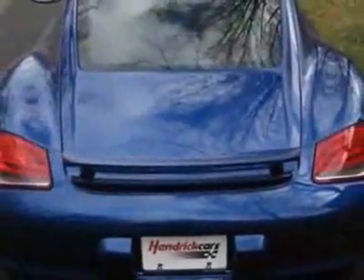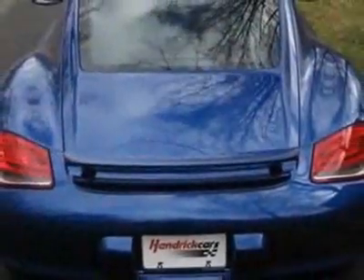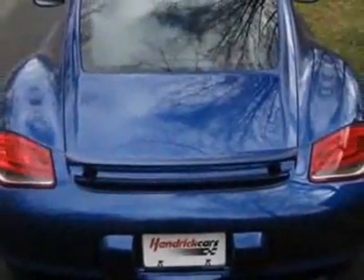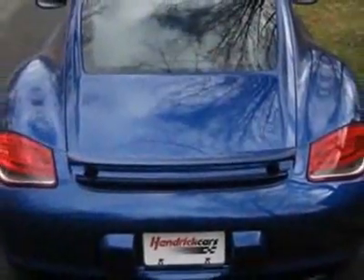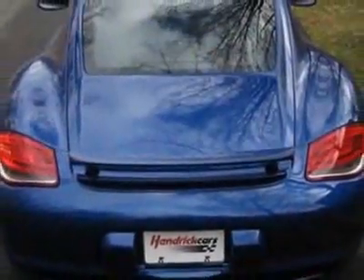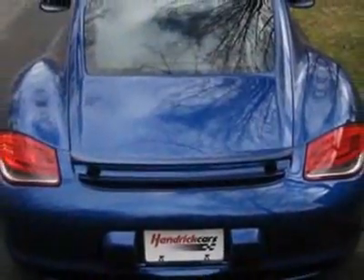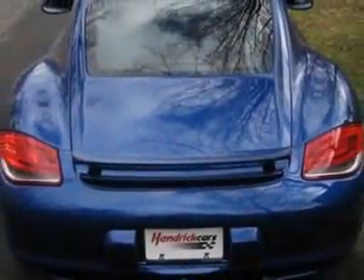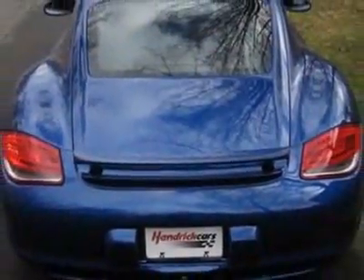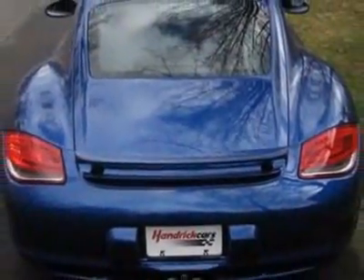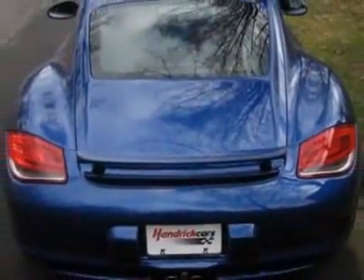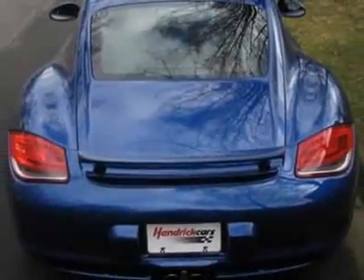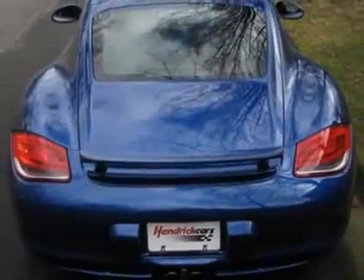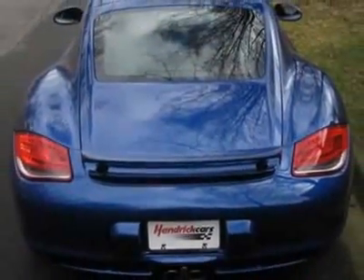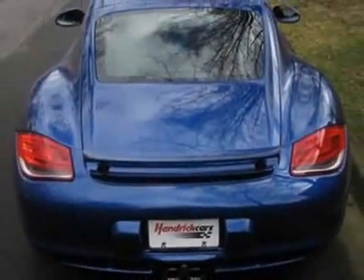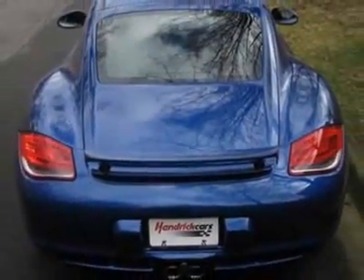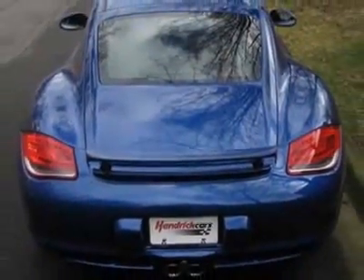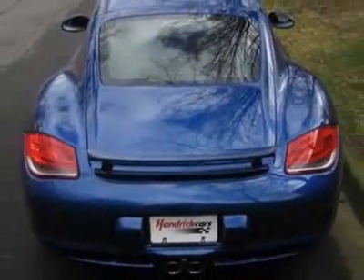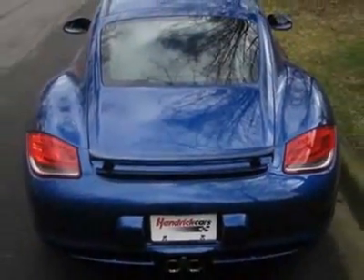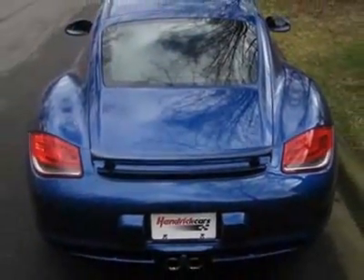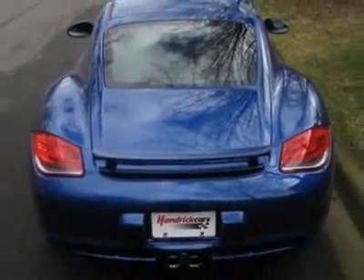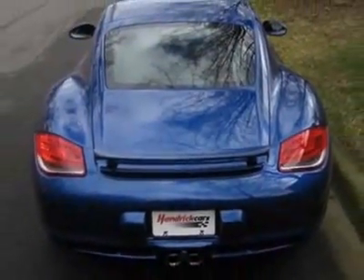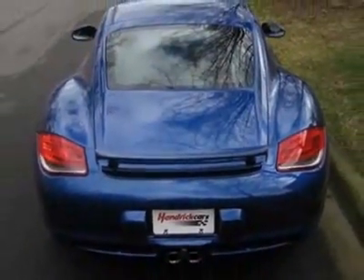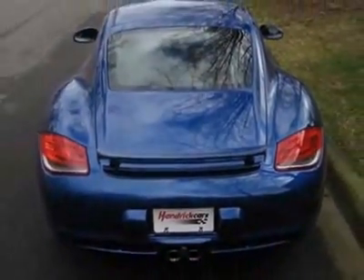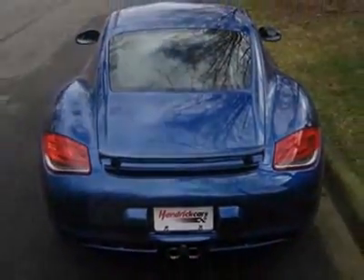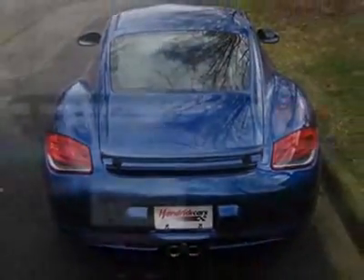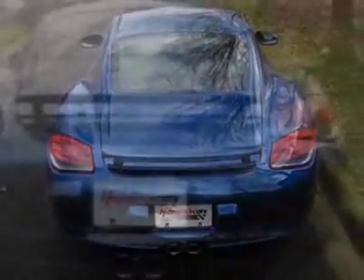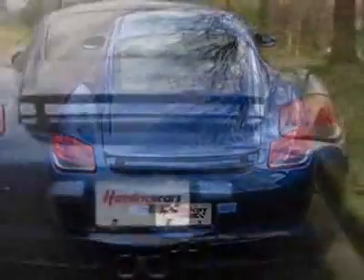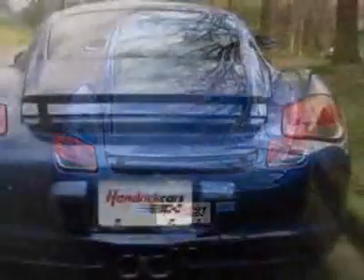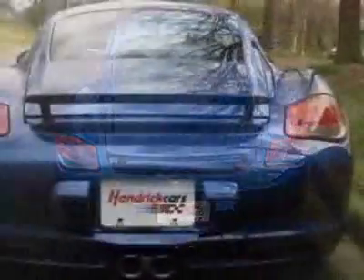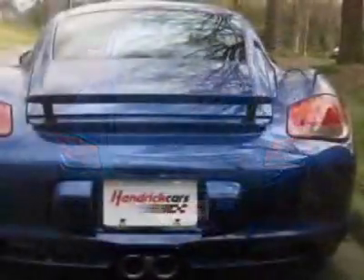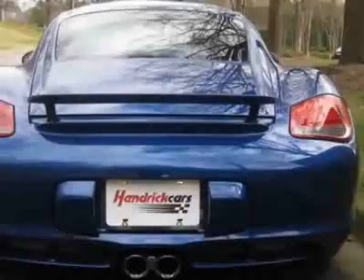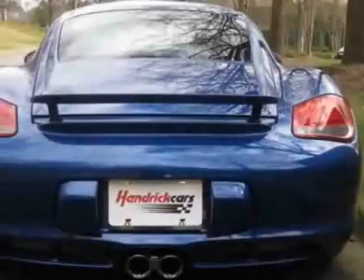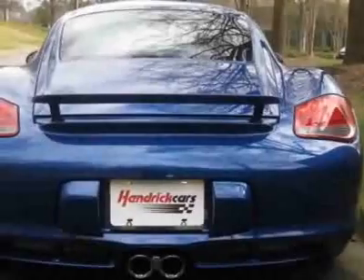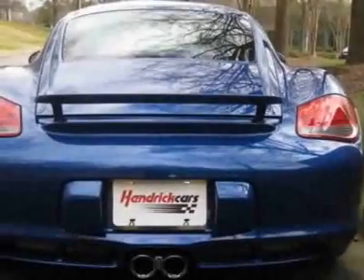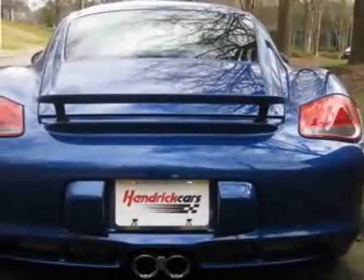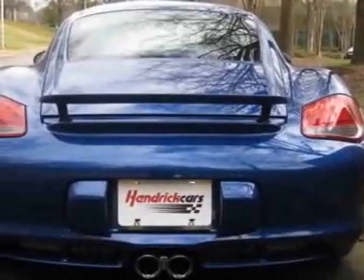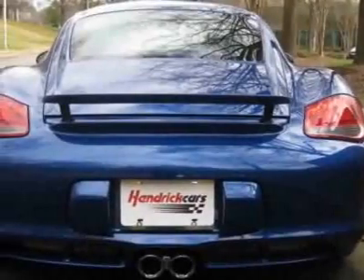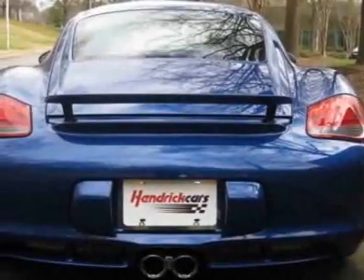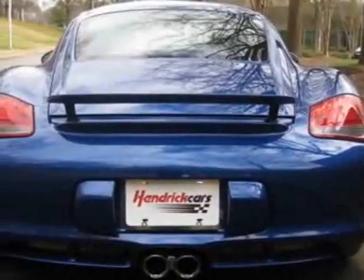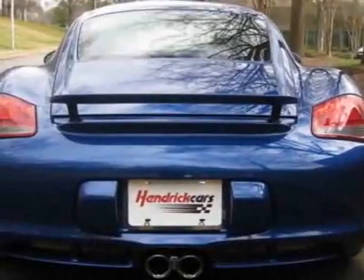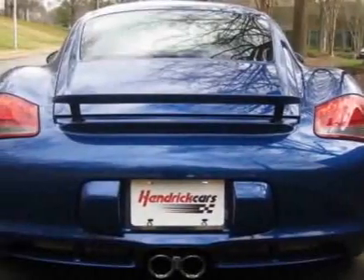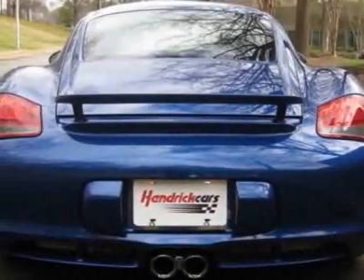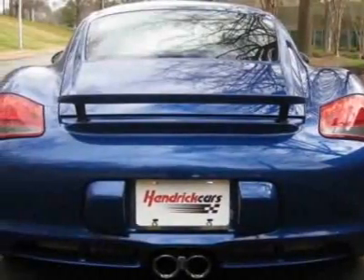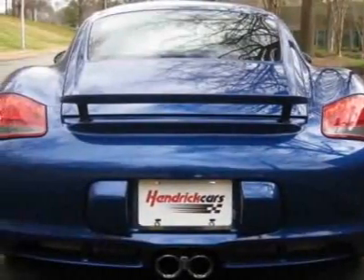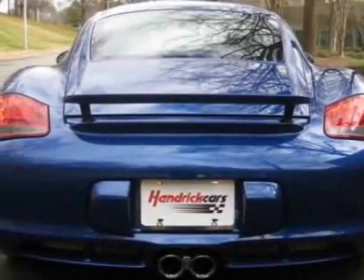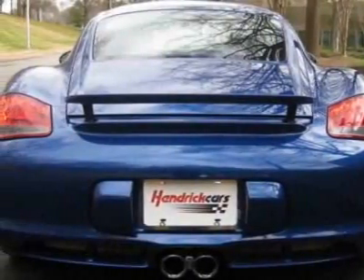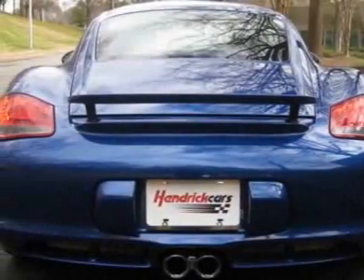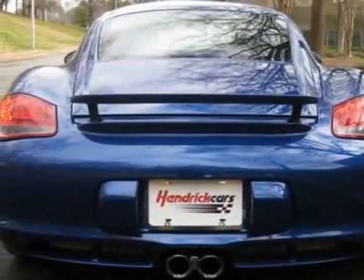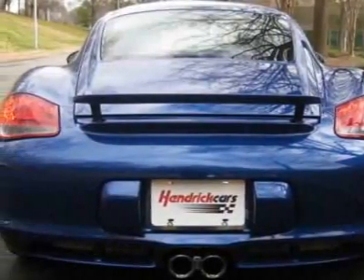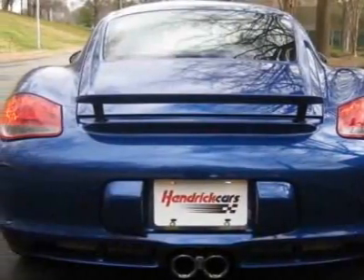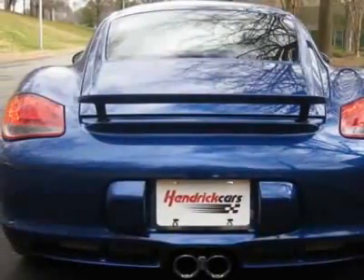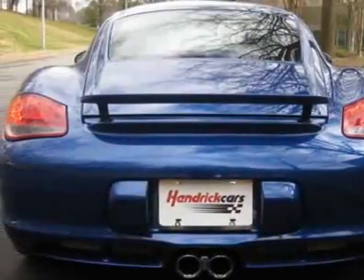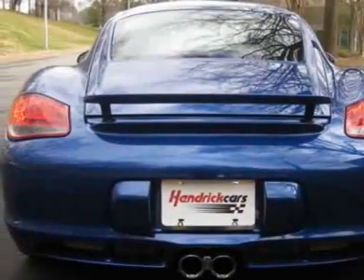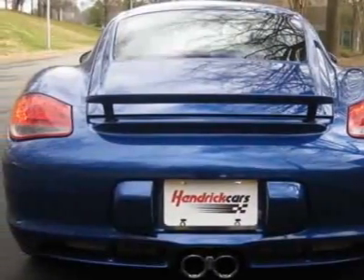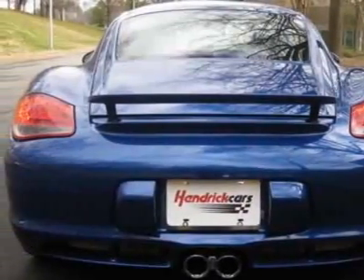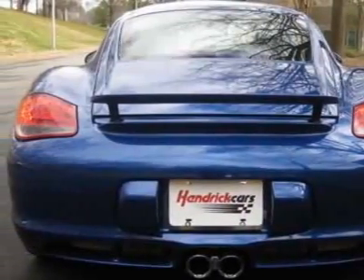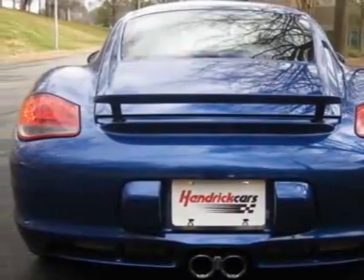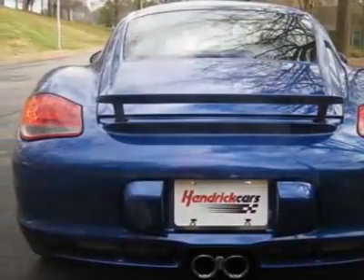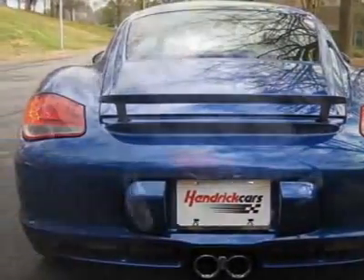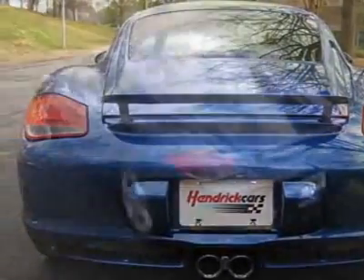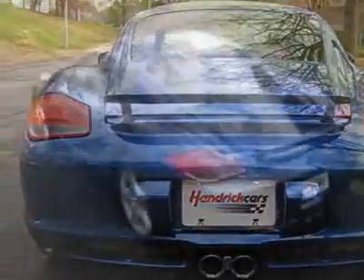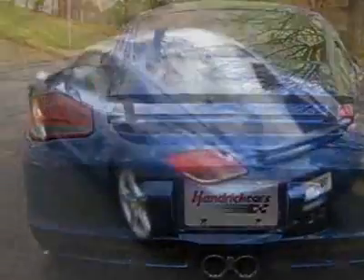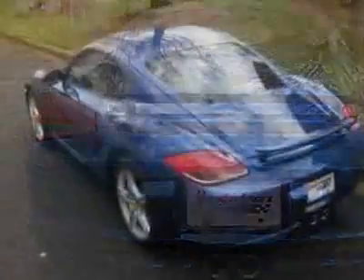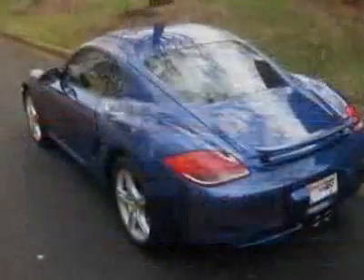Additional options for this vehicle include power locks, navigation system, climate control, driver airbag, and Xenon.